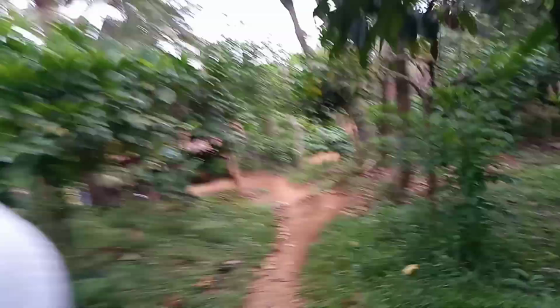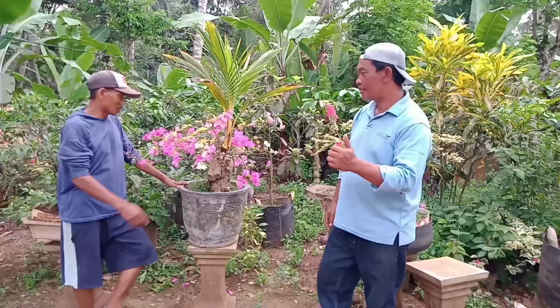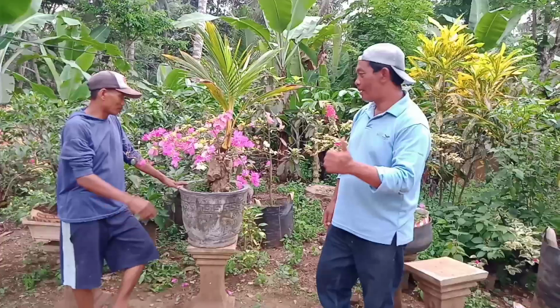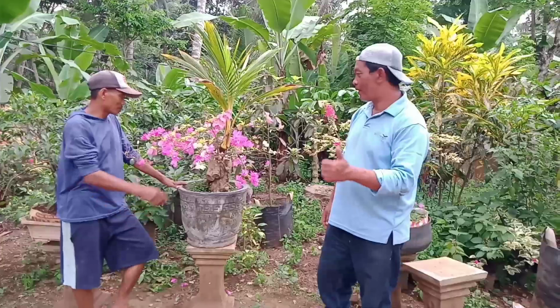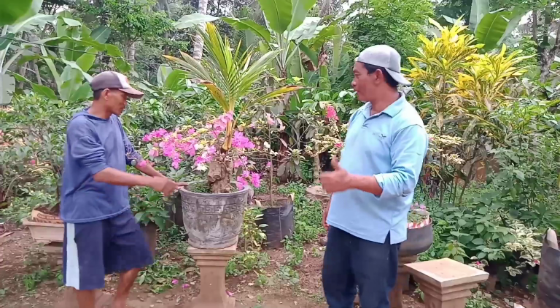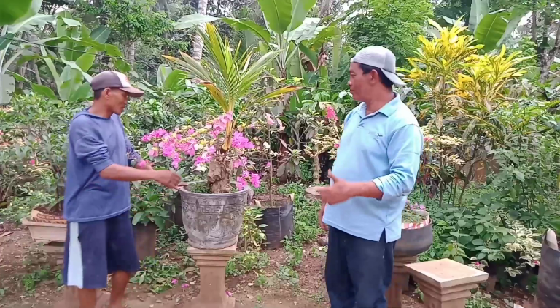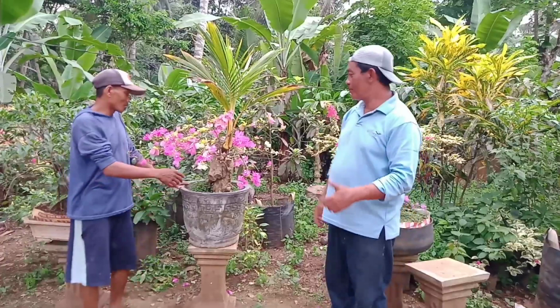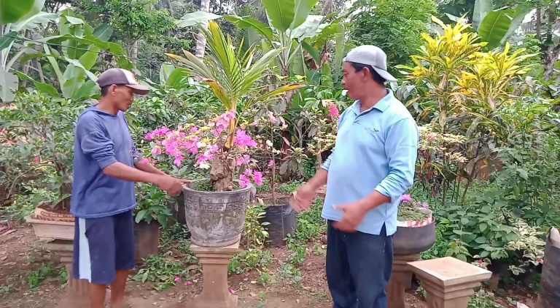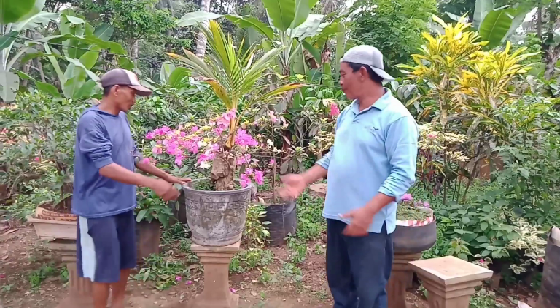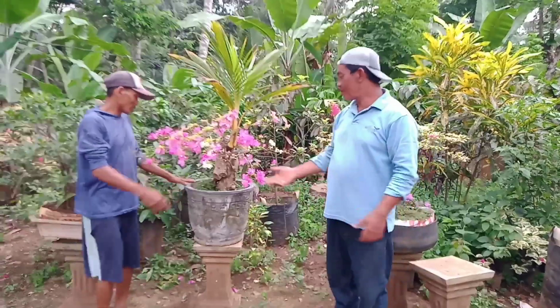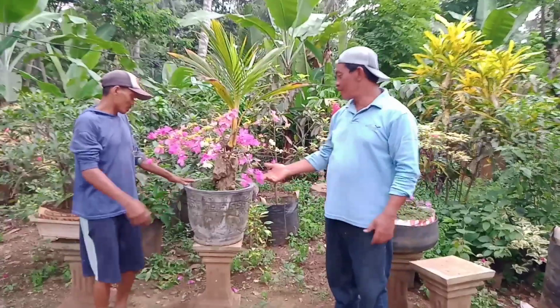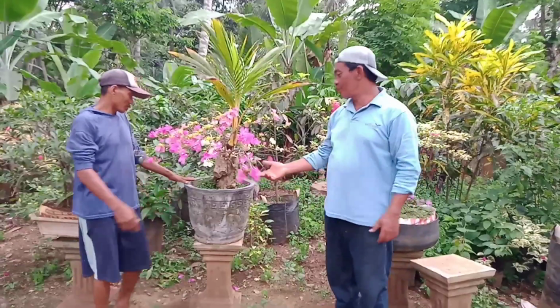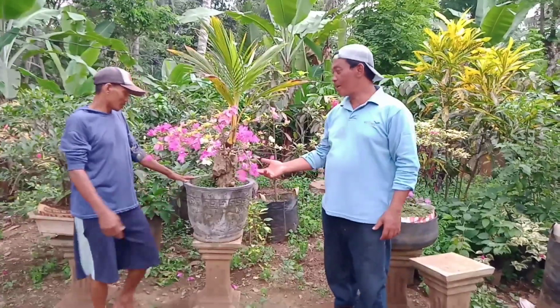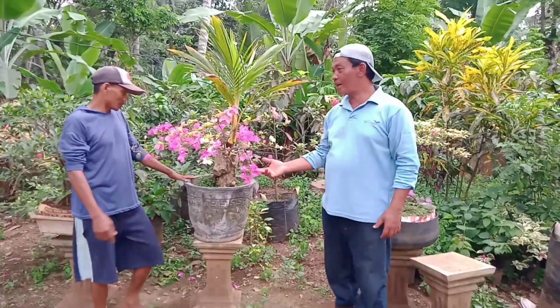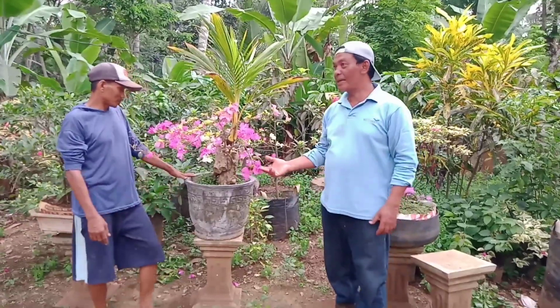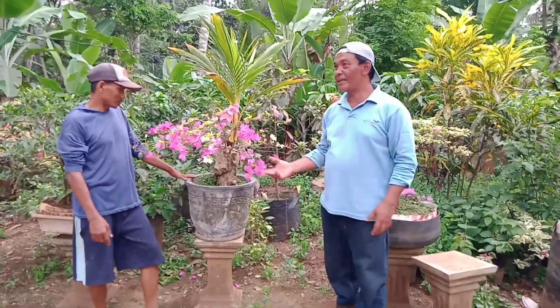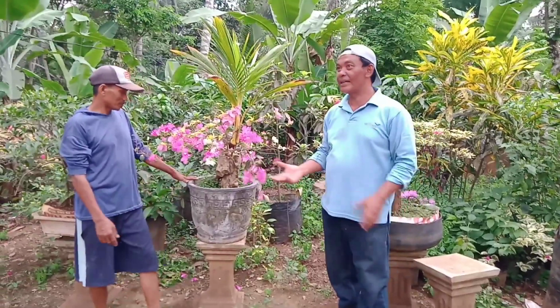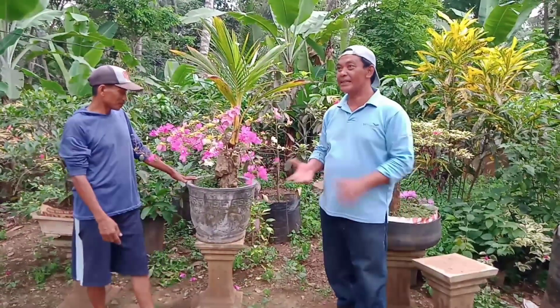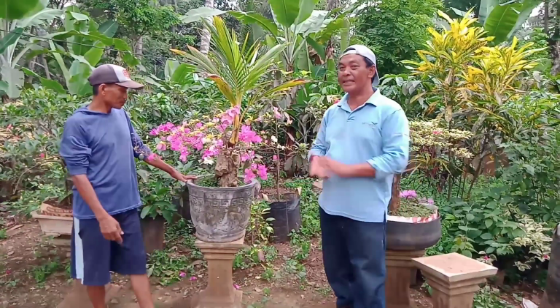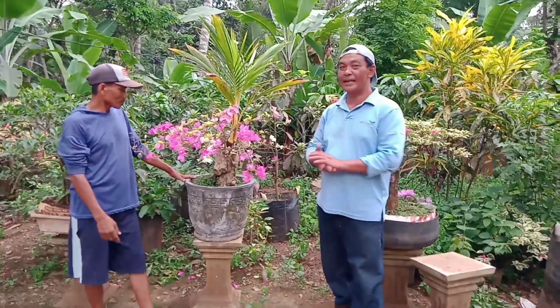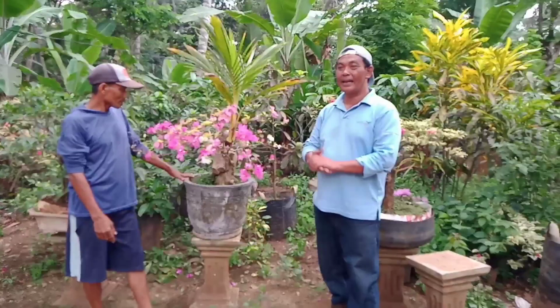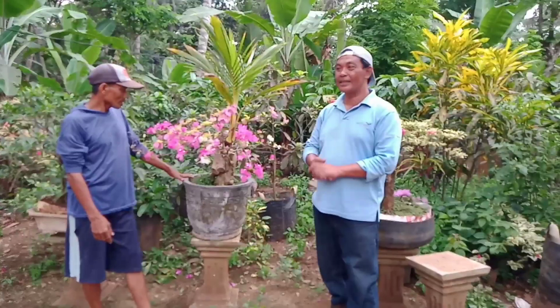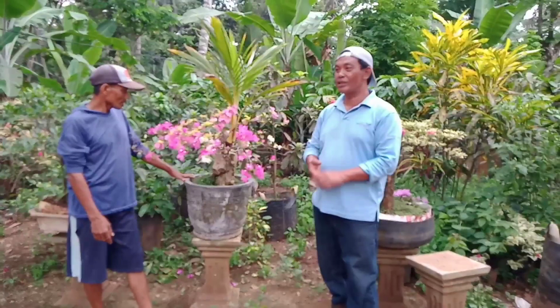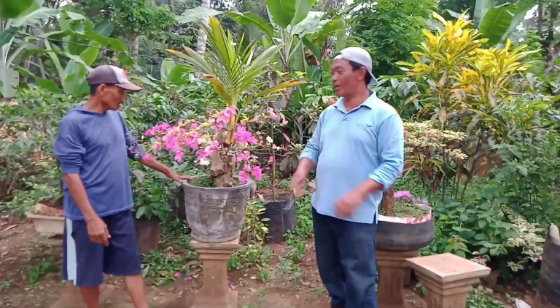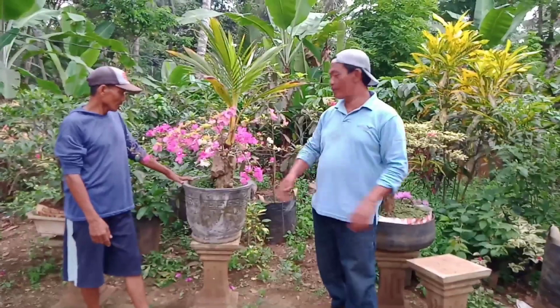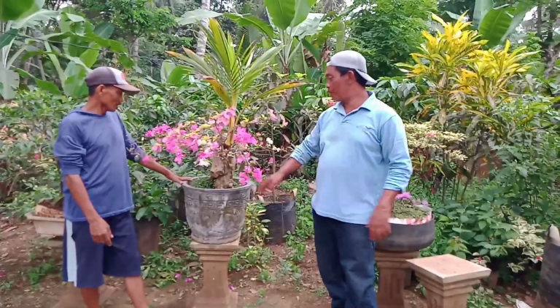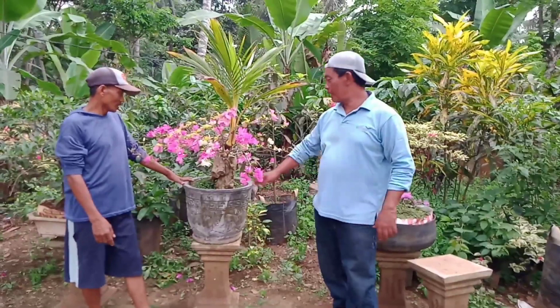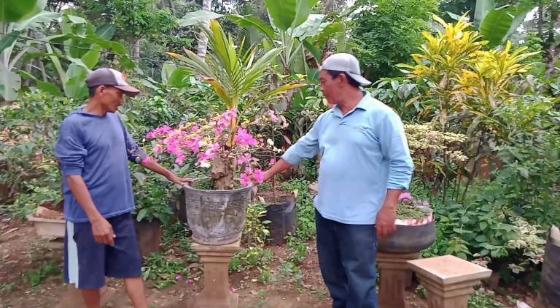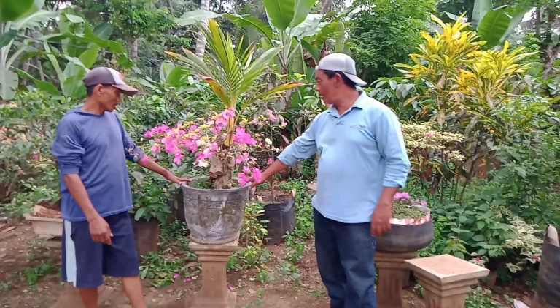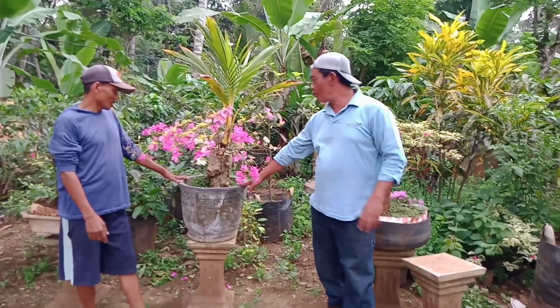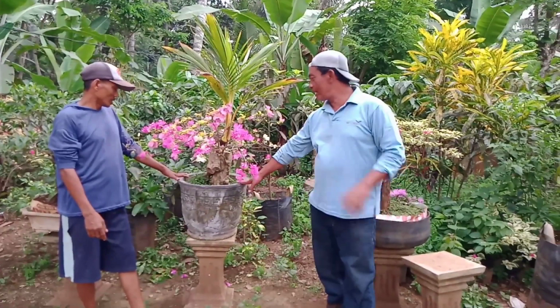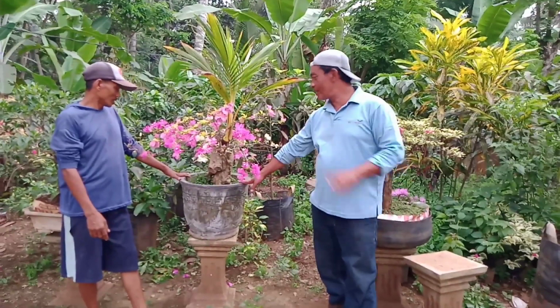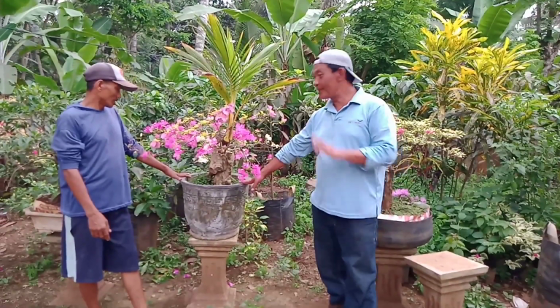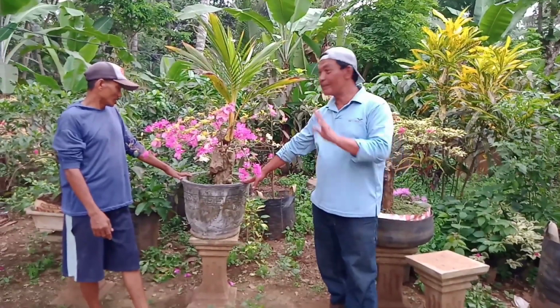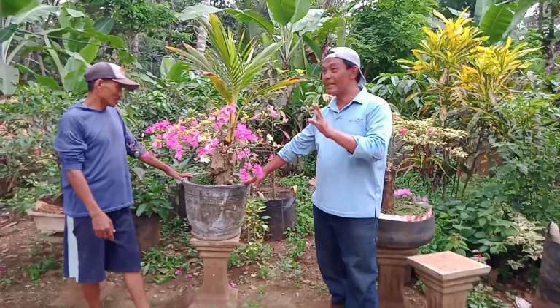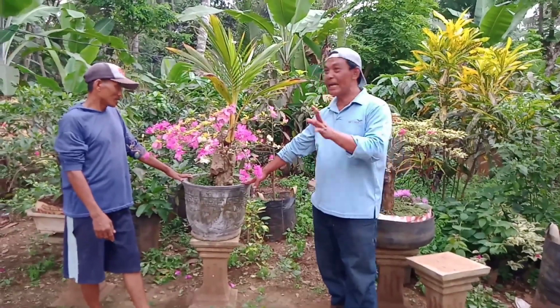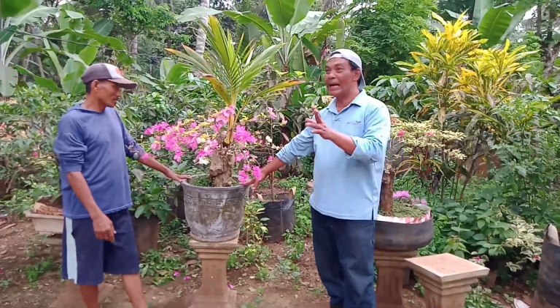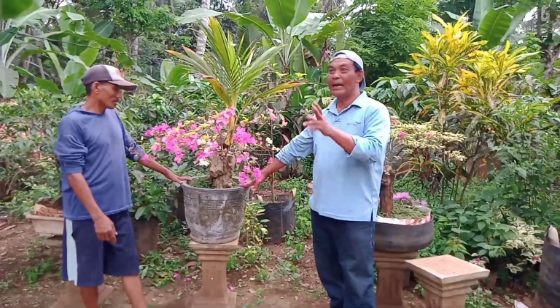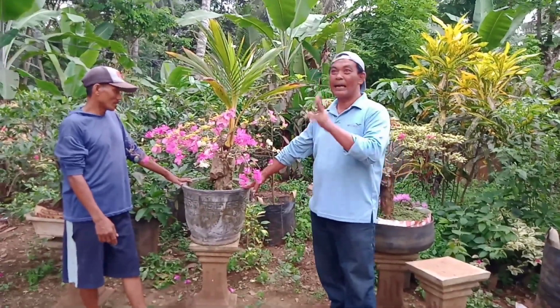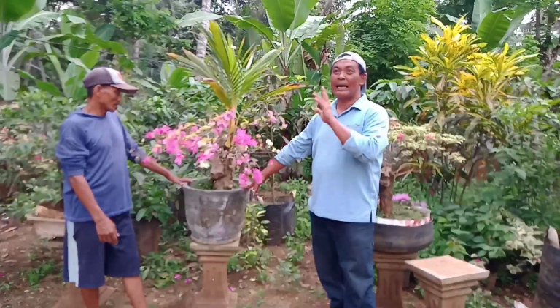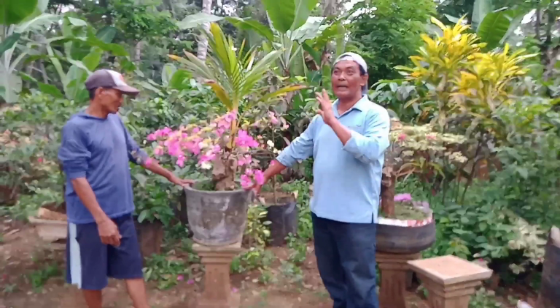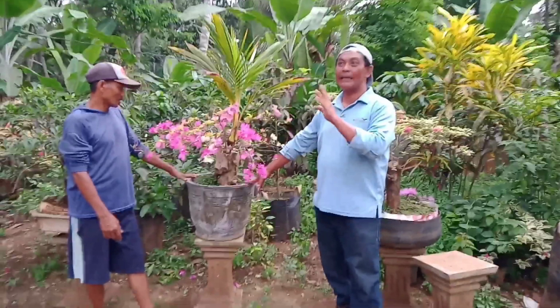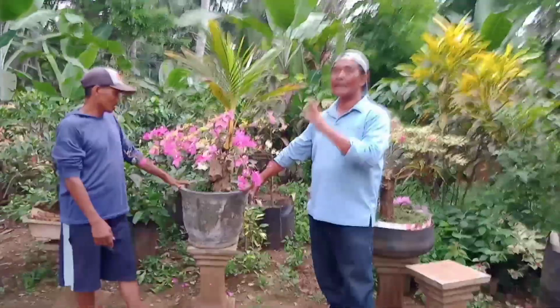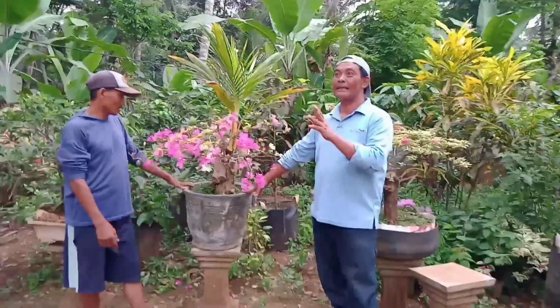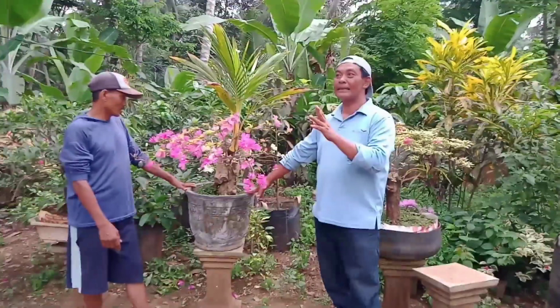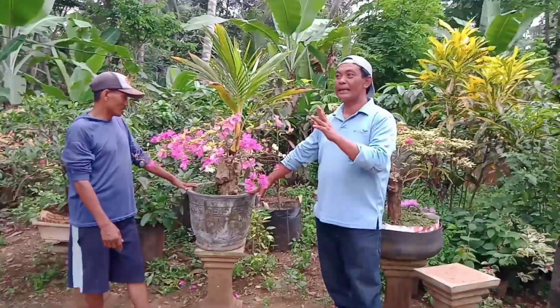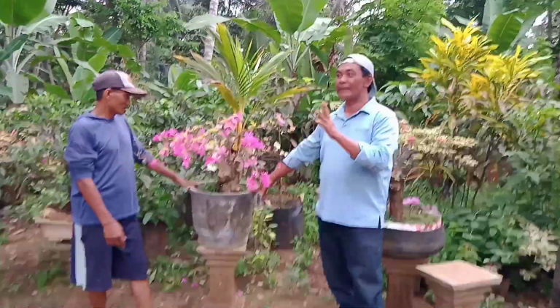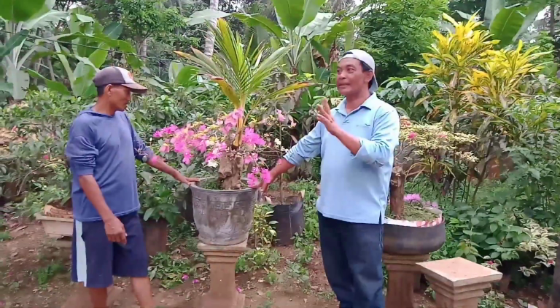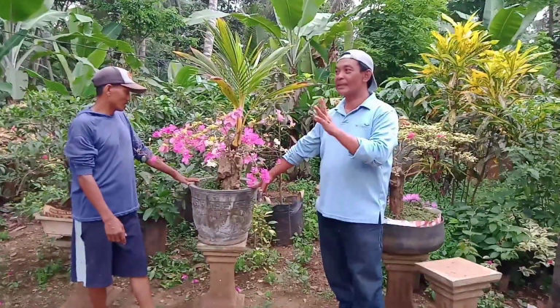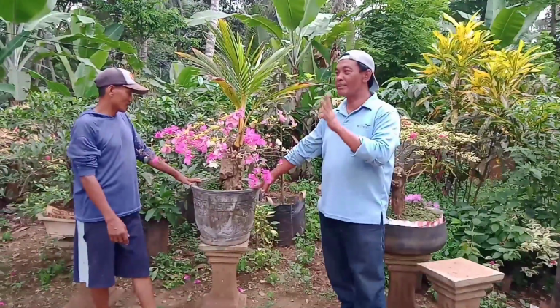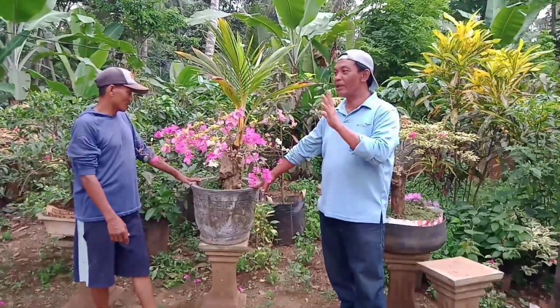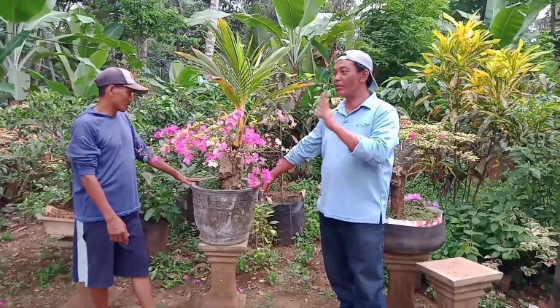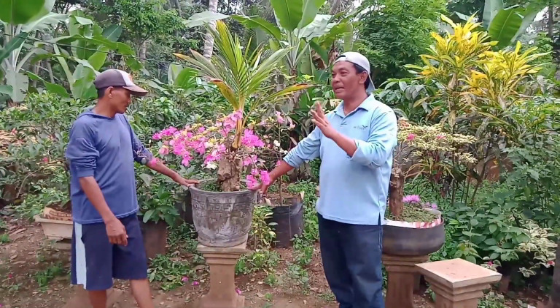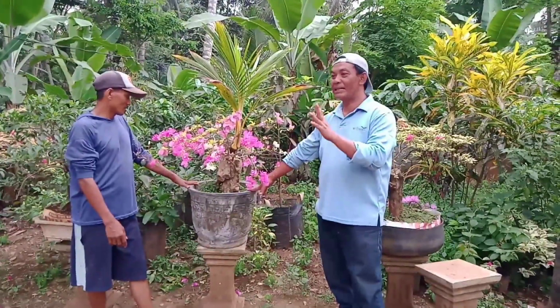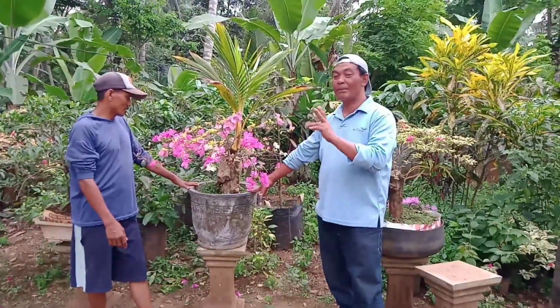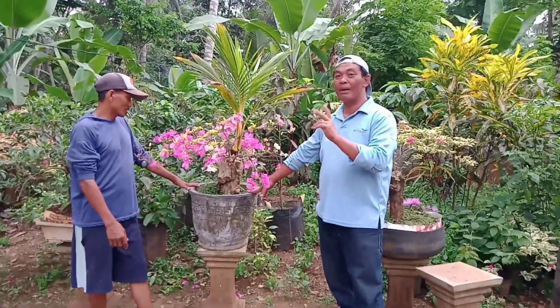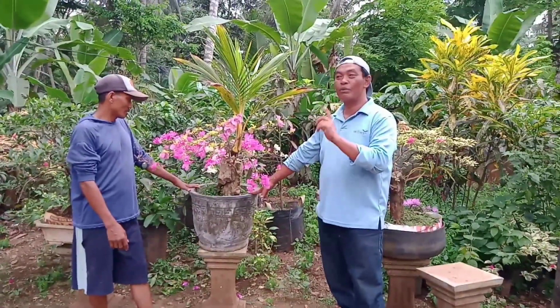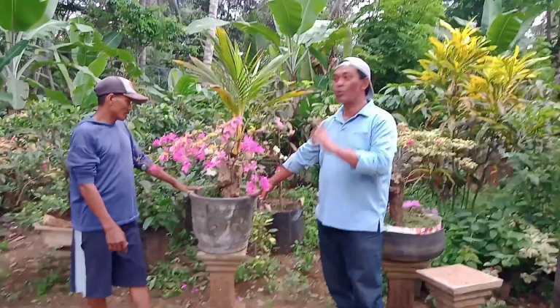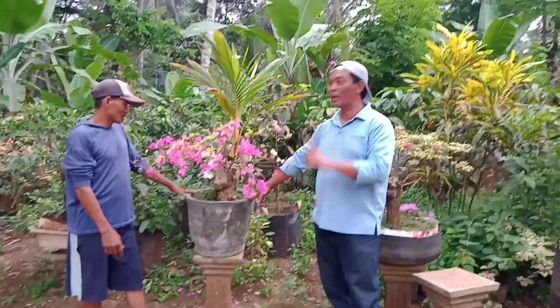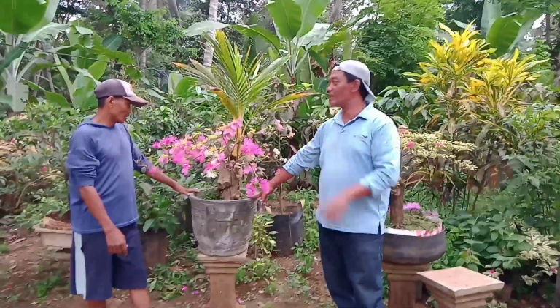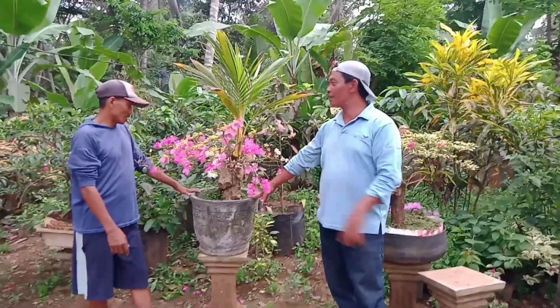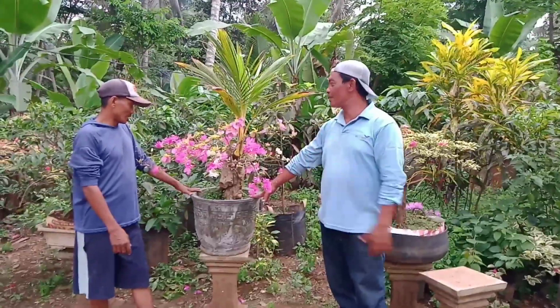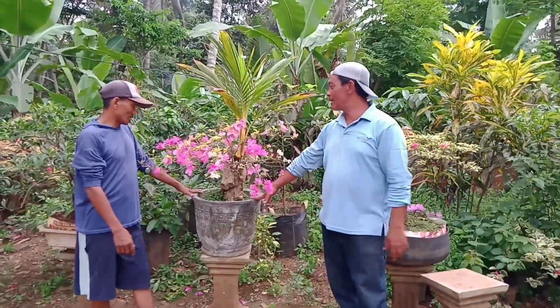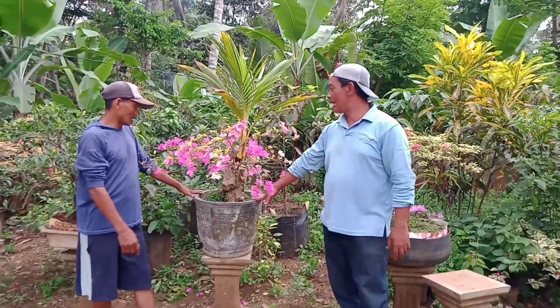Assalamualaikum, selamat berjumpa kembali dengan channel Adi Suryat Bougainville. Oke teman-teman, kali ini saya tetap di rumahnya Bang Bukas.